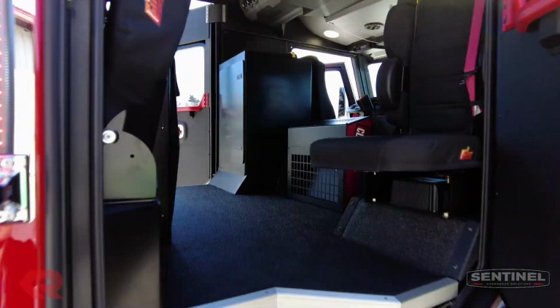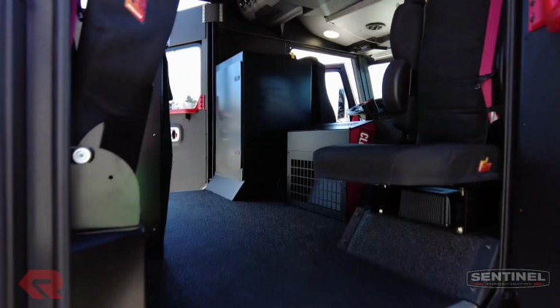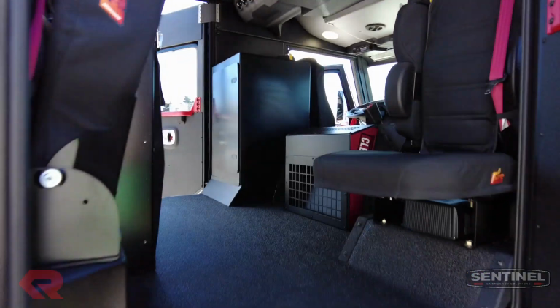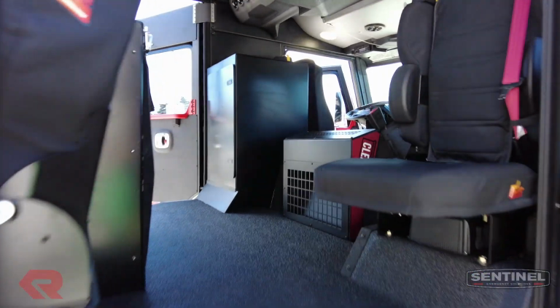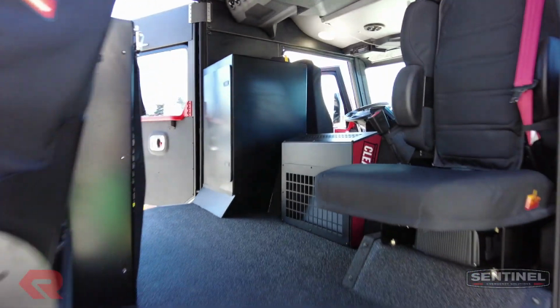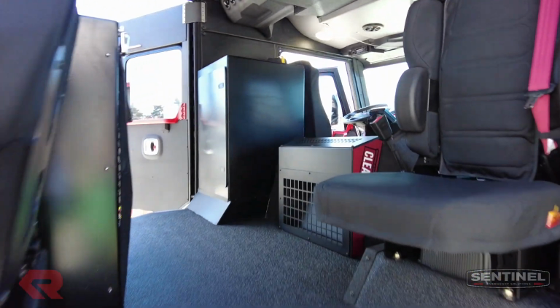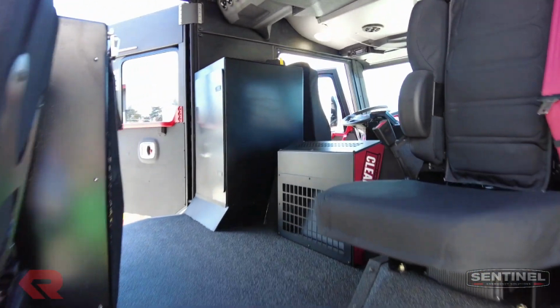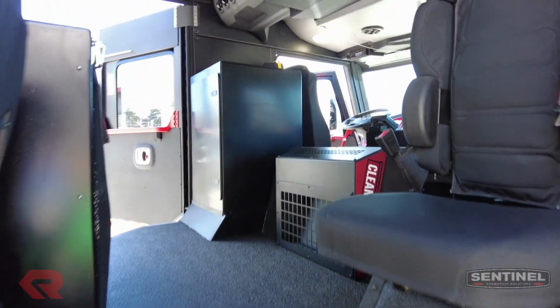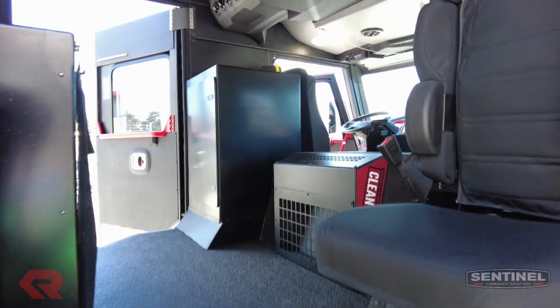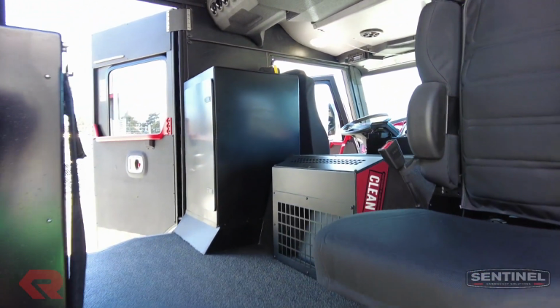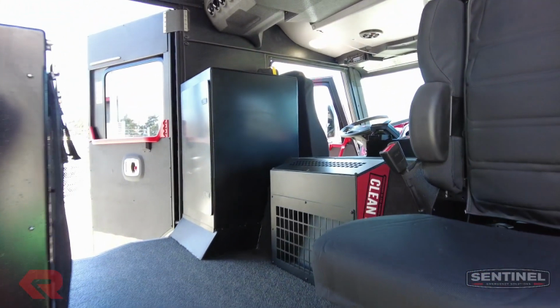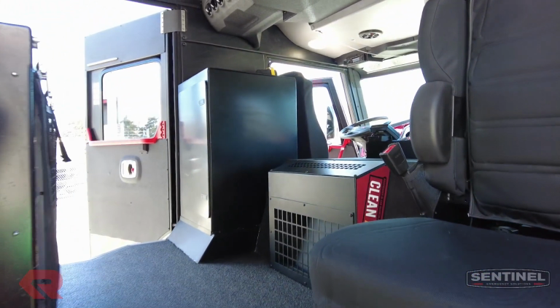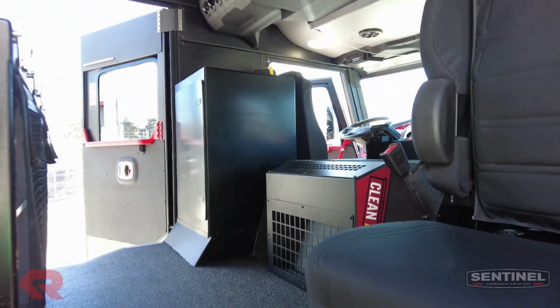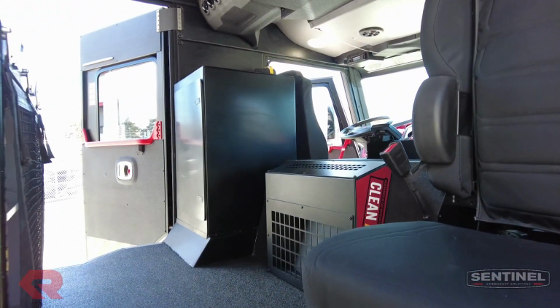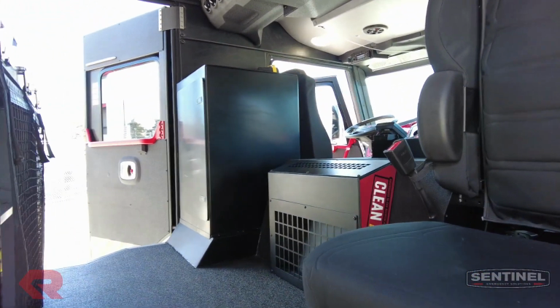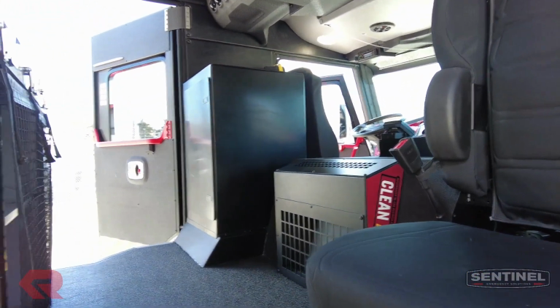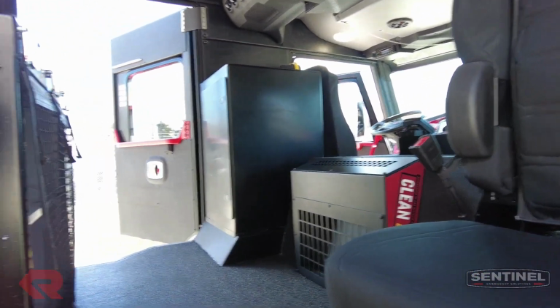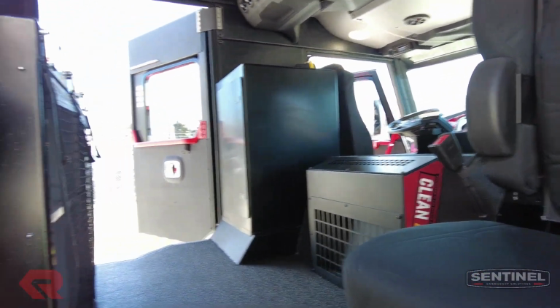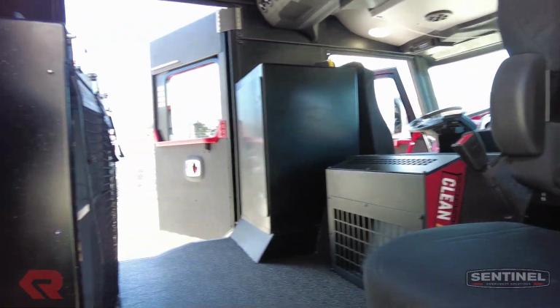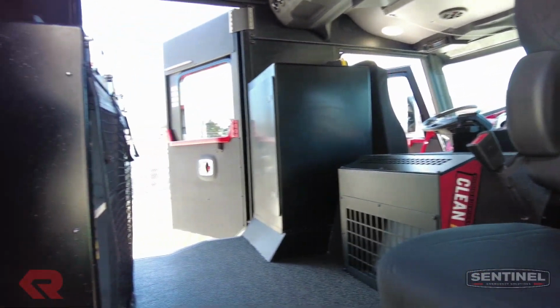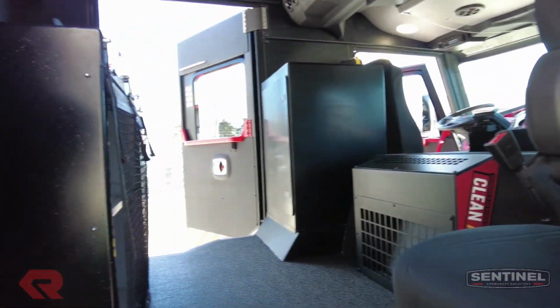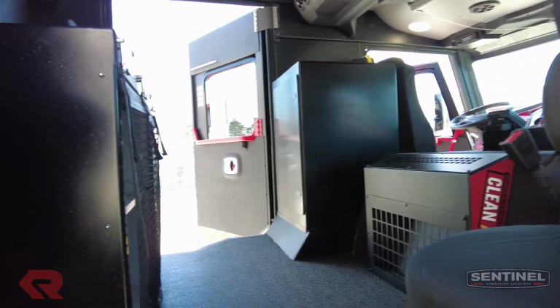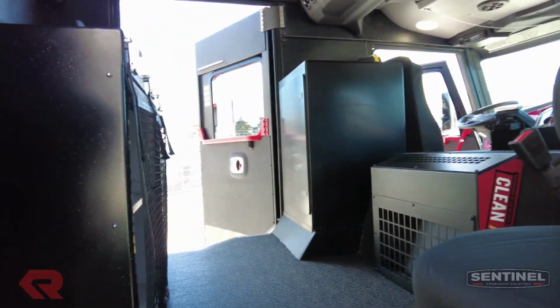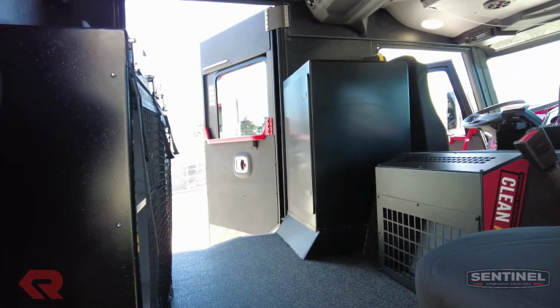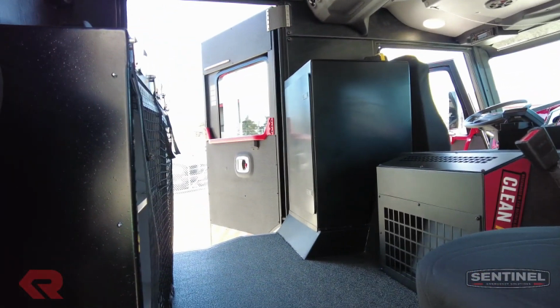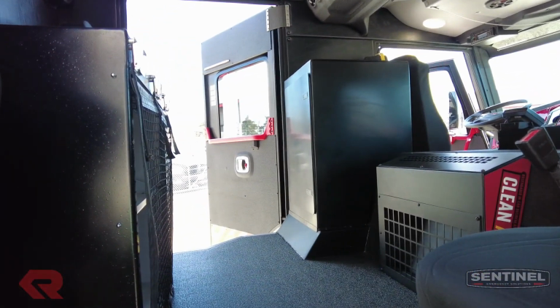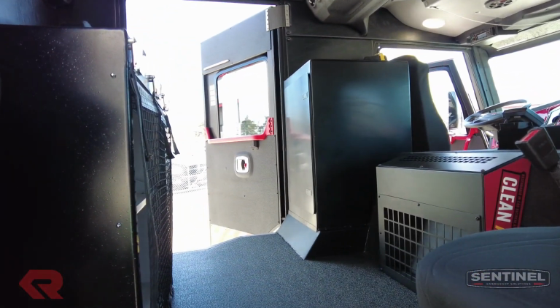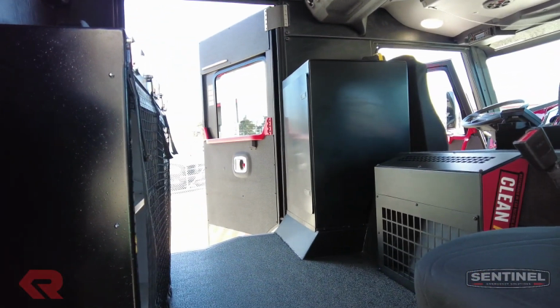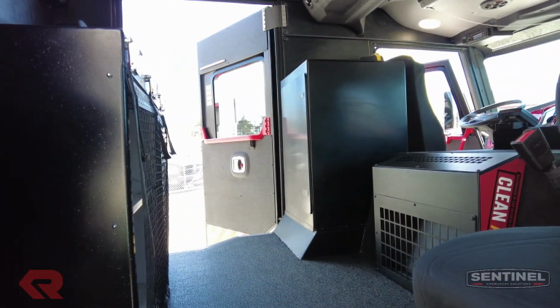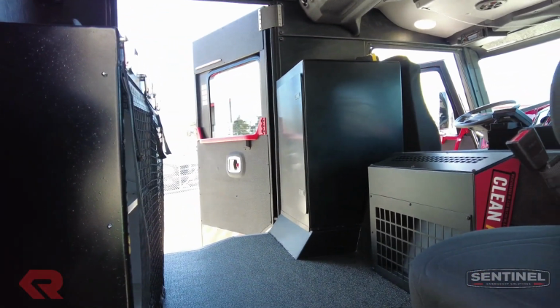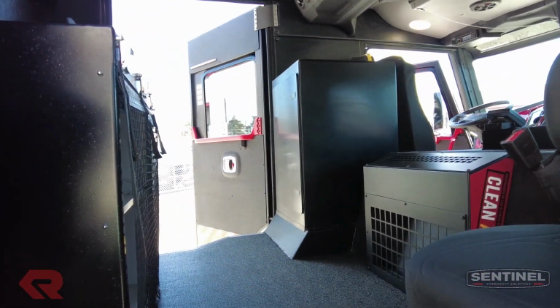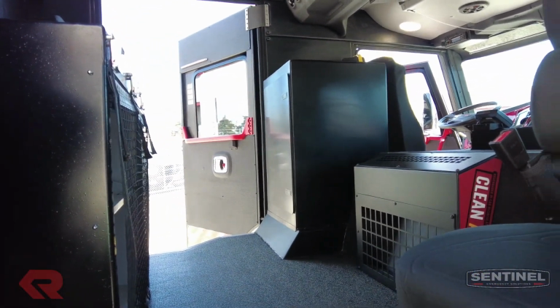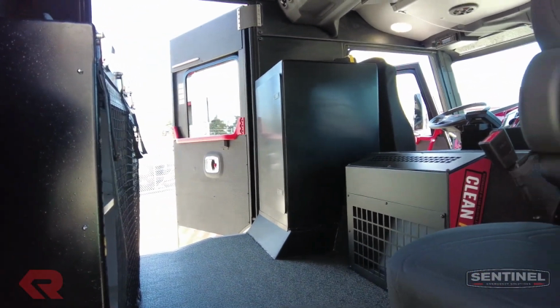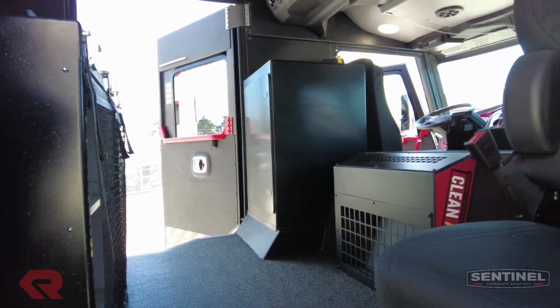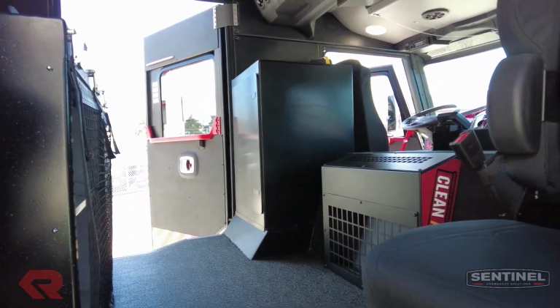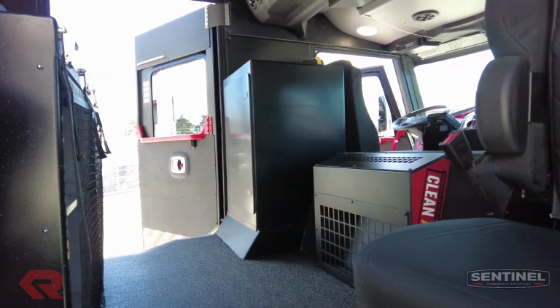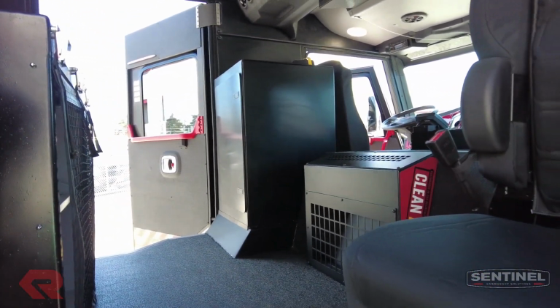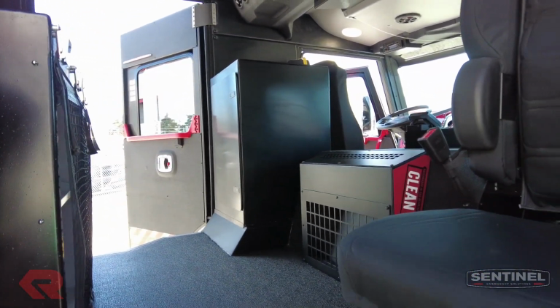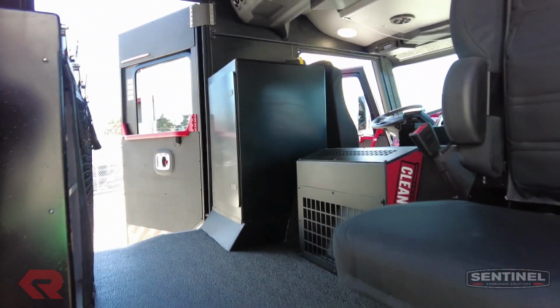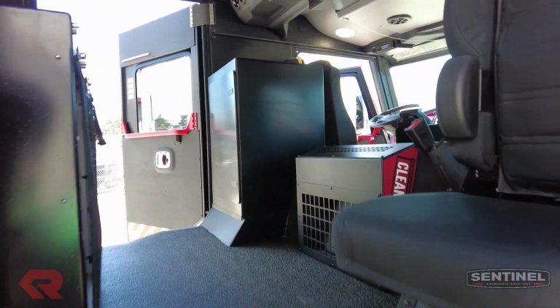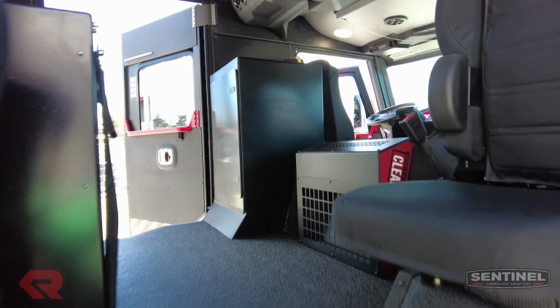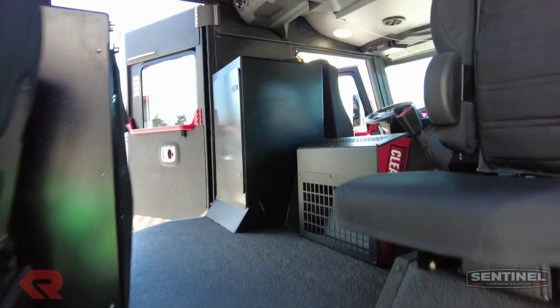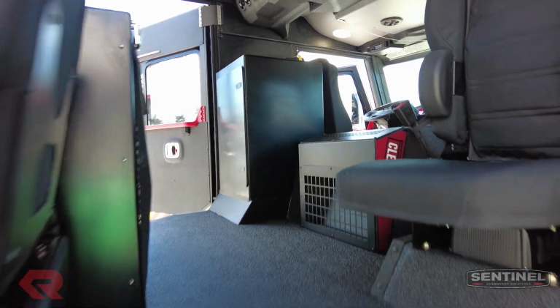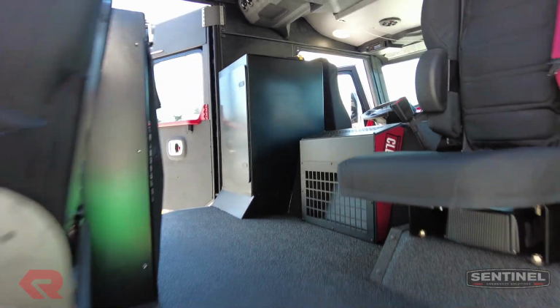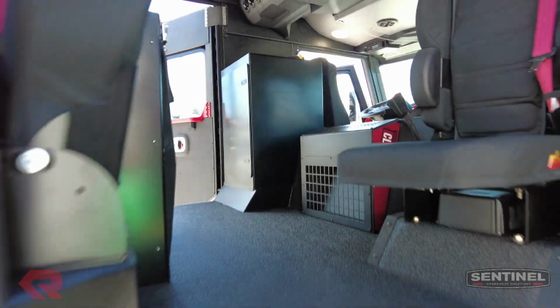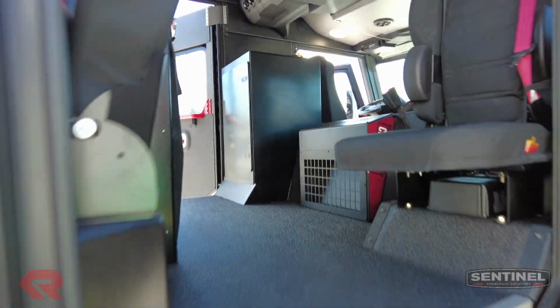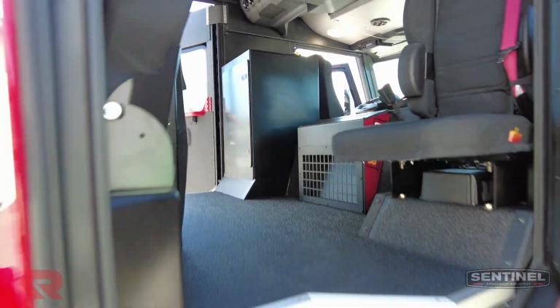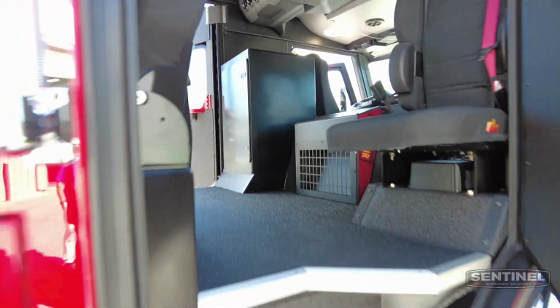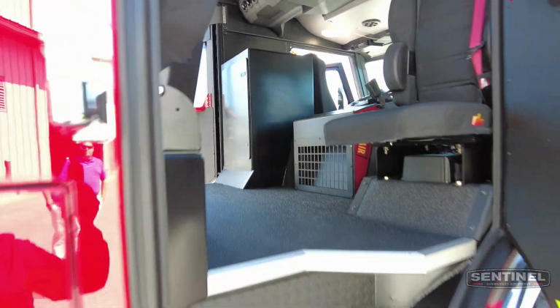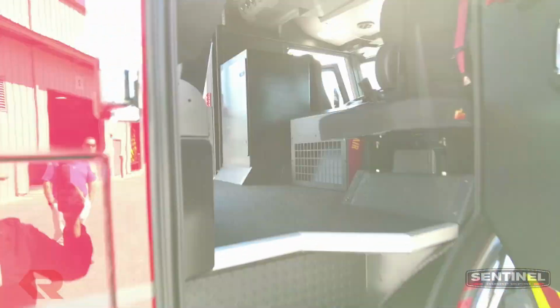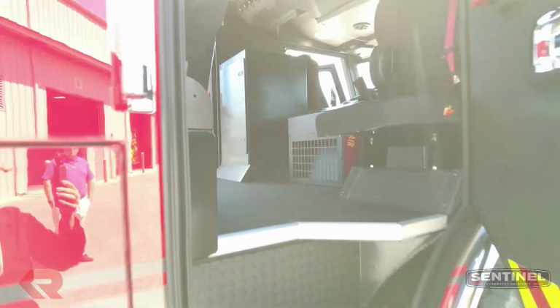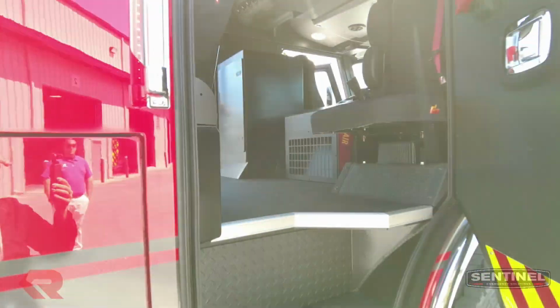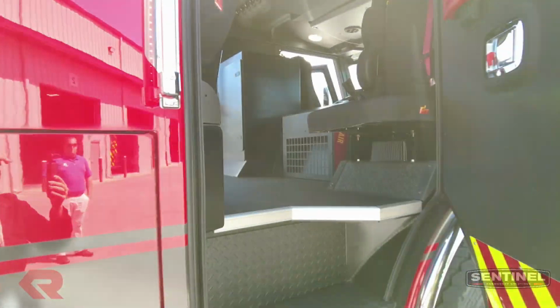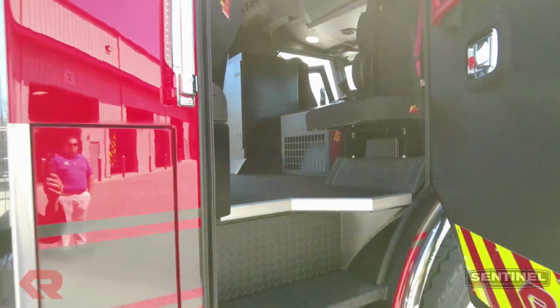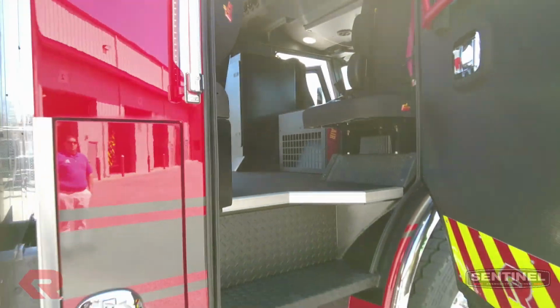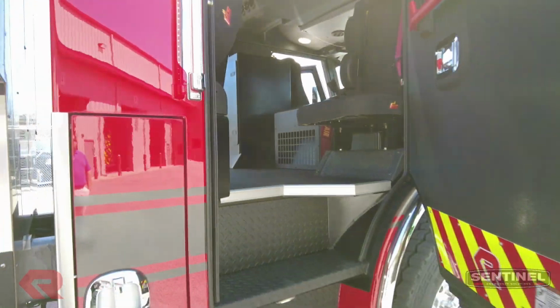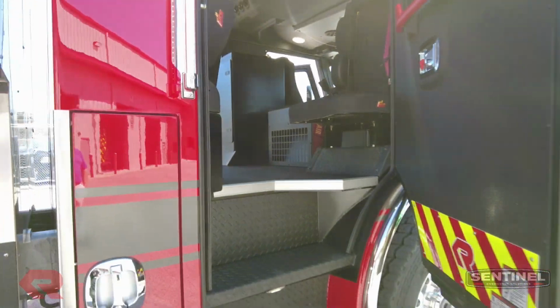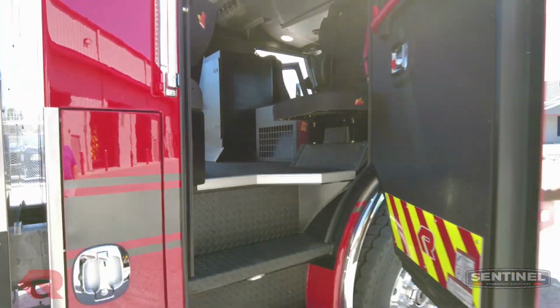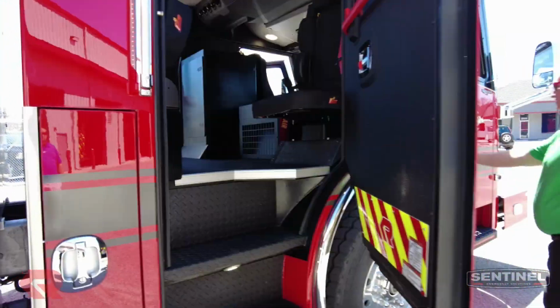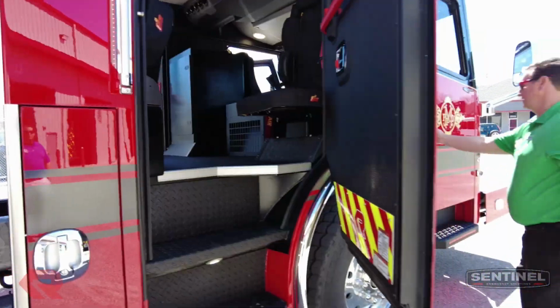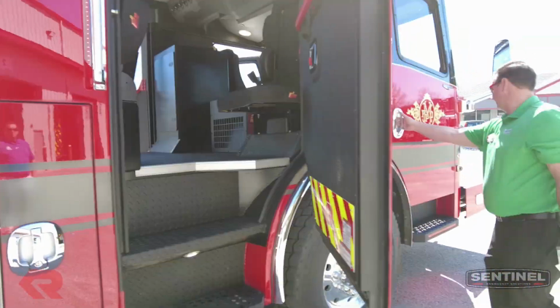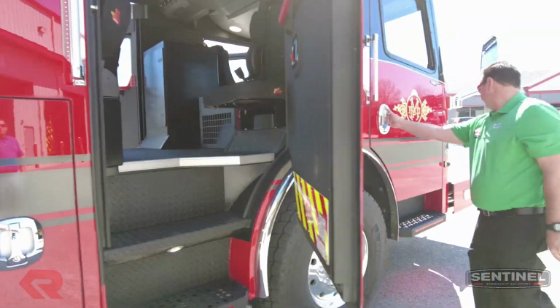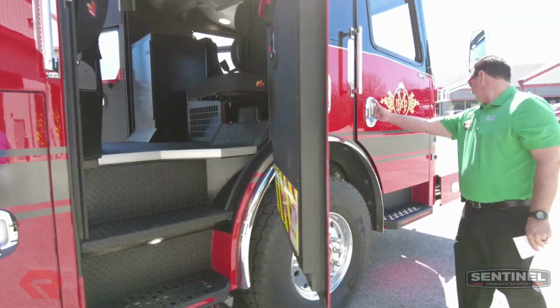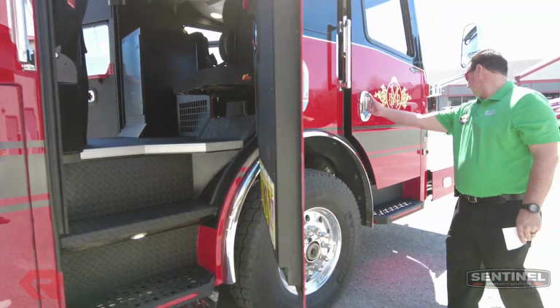Big cab, a lot of room. Overhead HVAC, frontal HVAC, cabinets — just a lot of neat stuff on here.